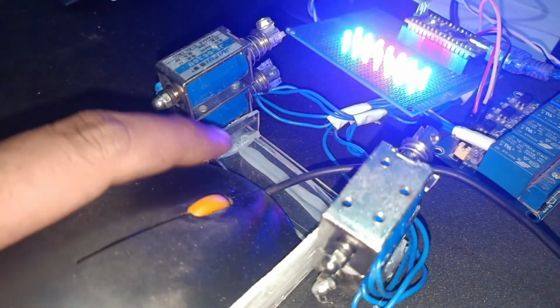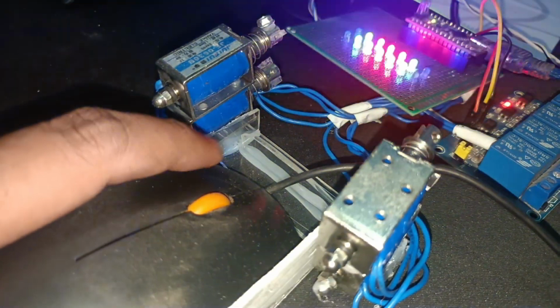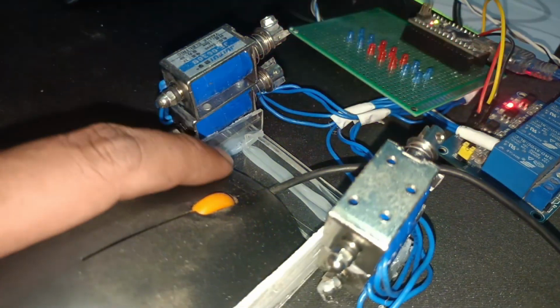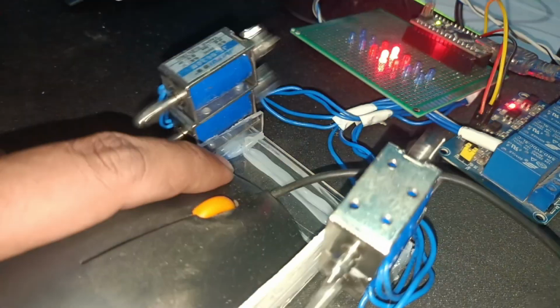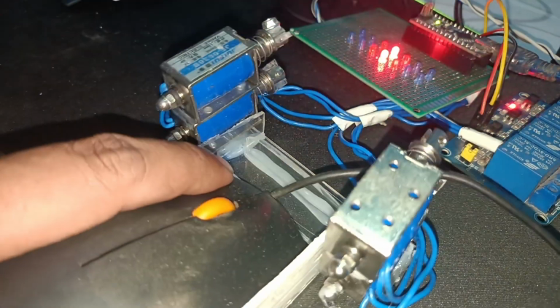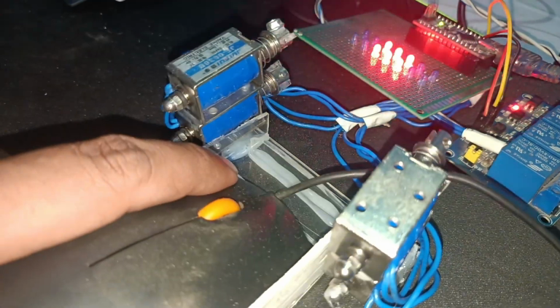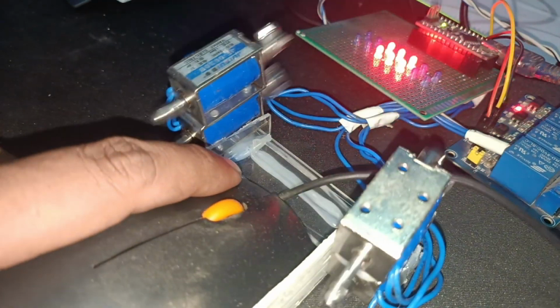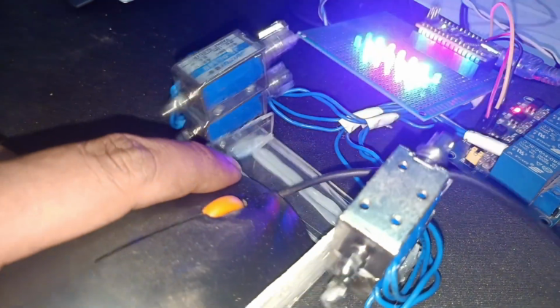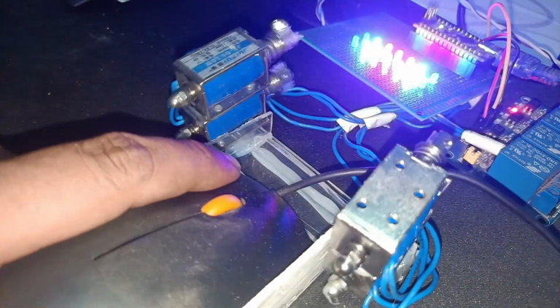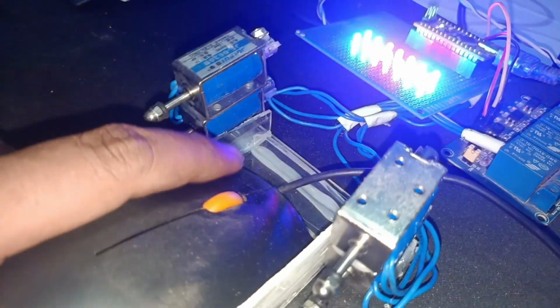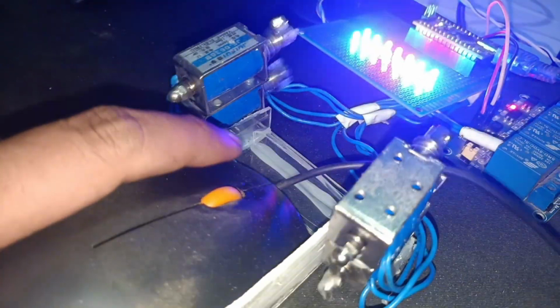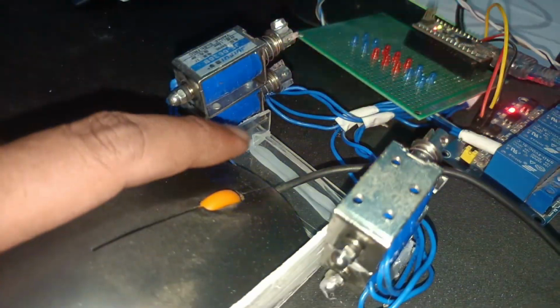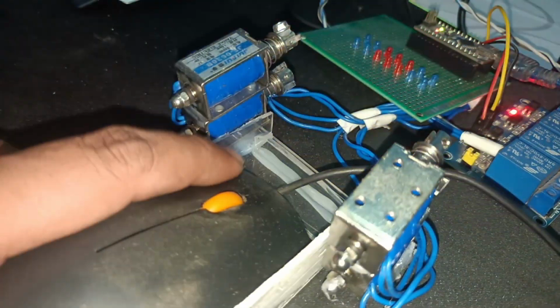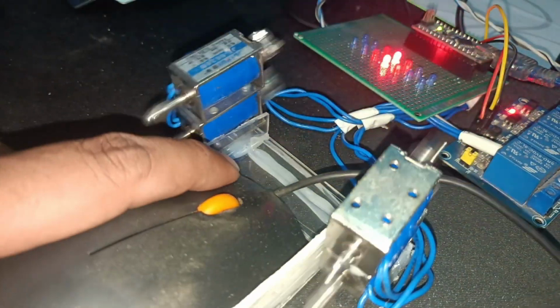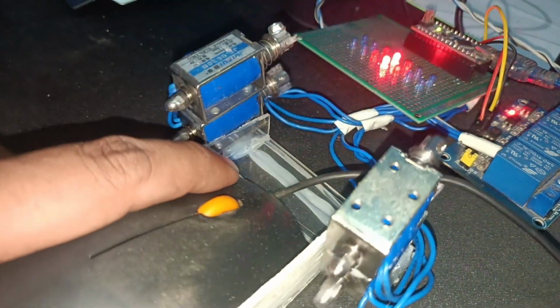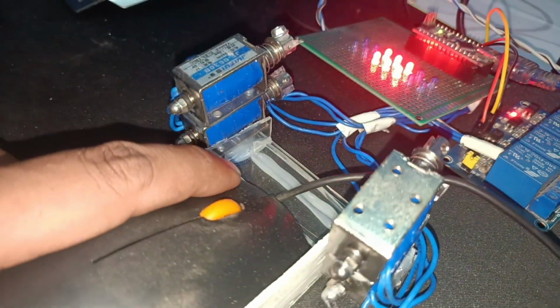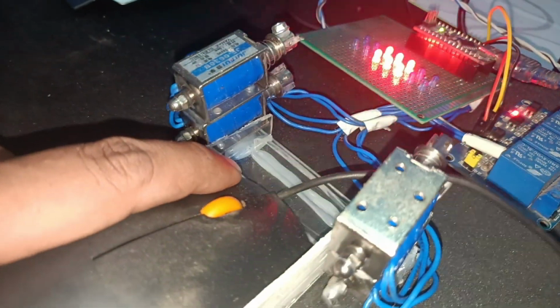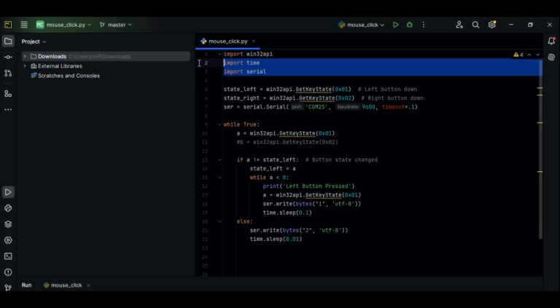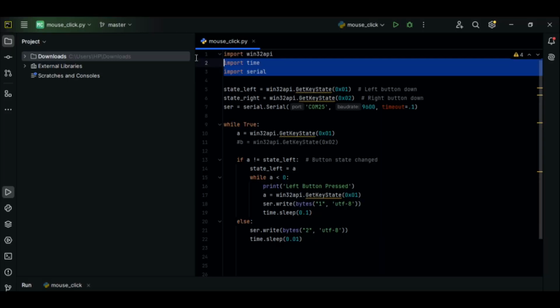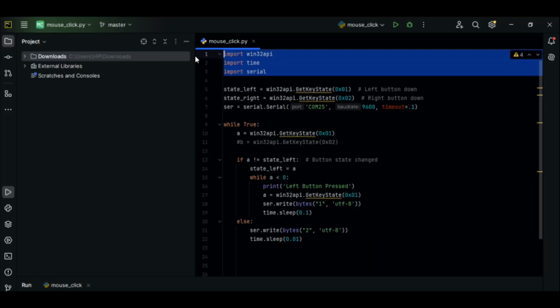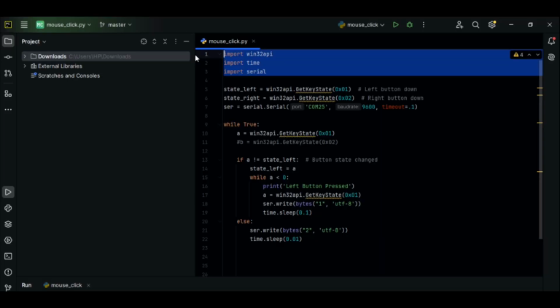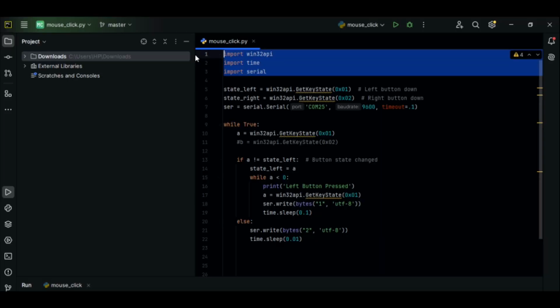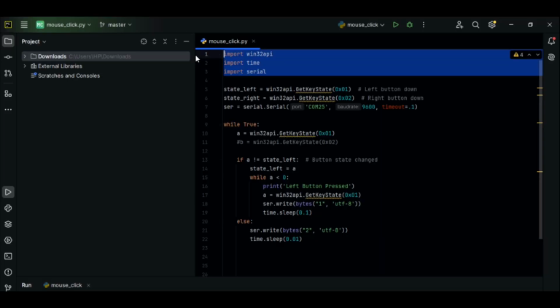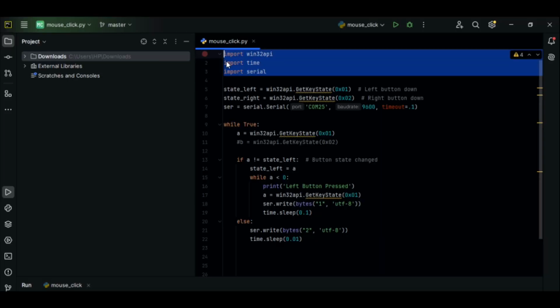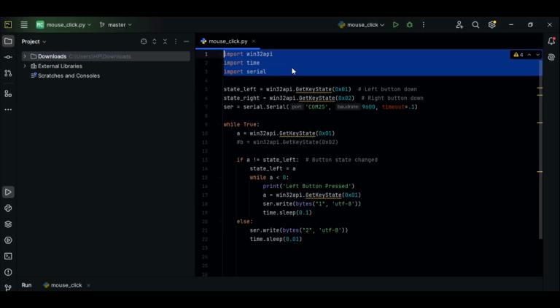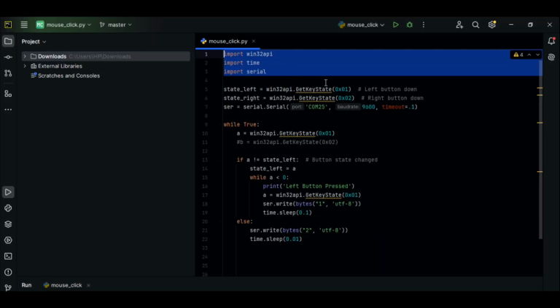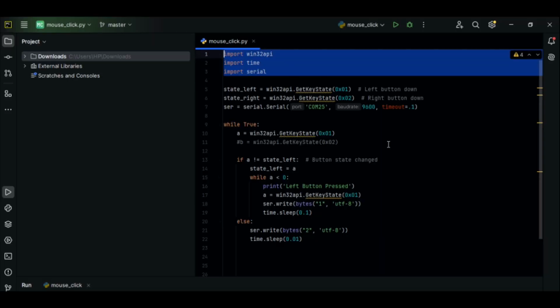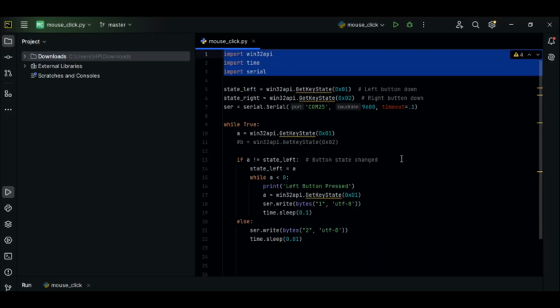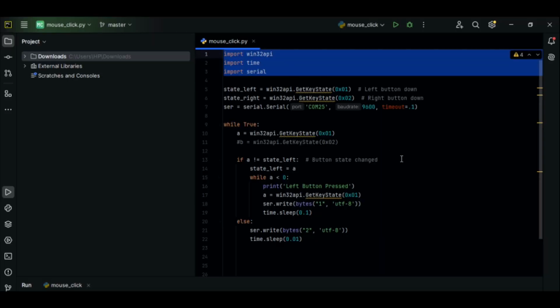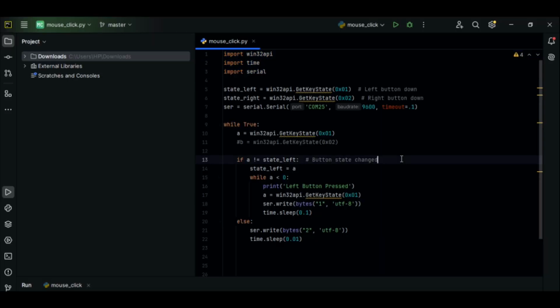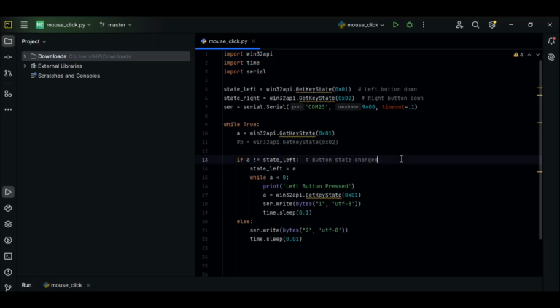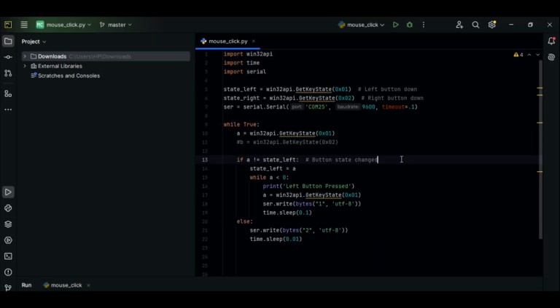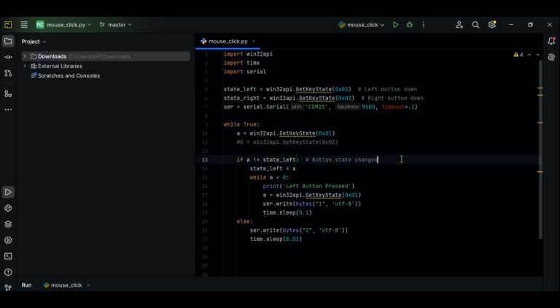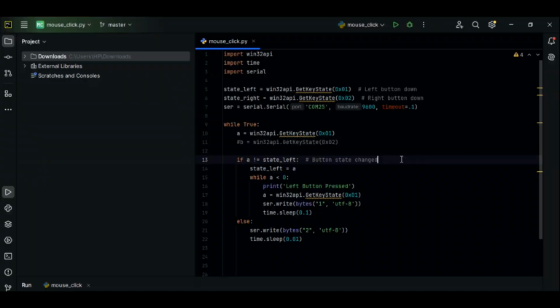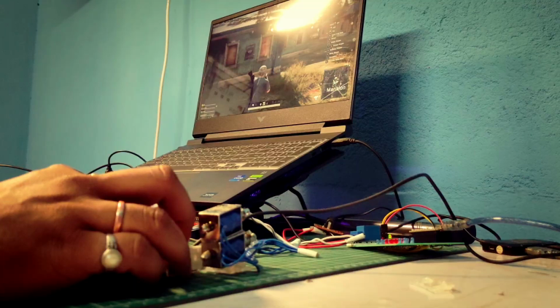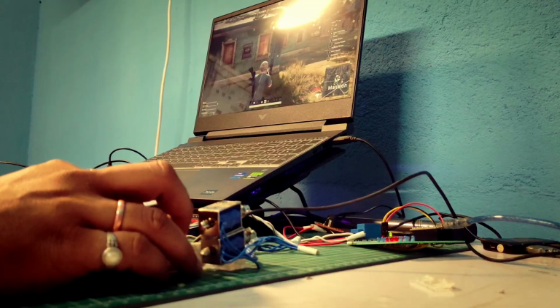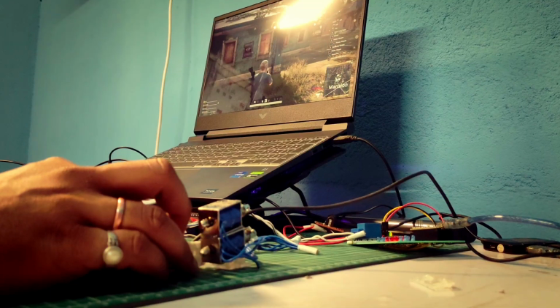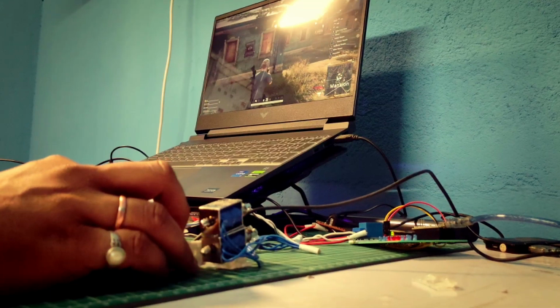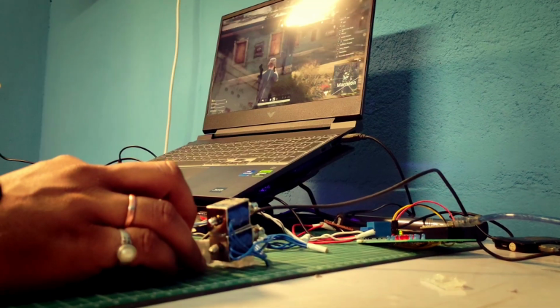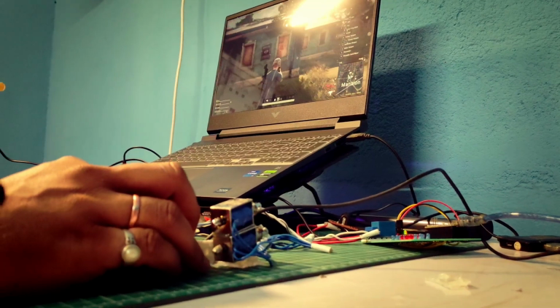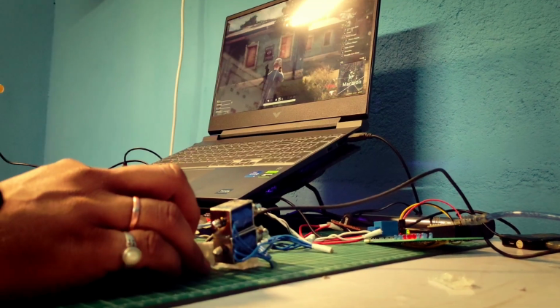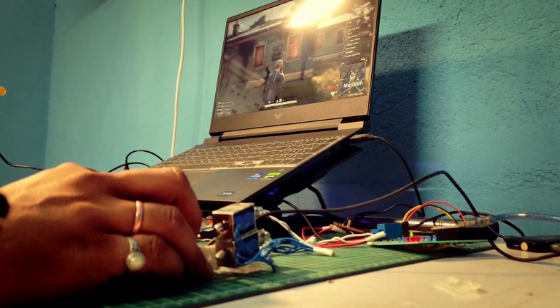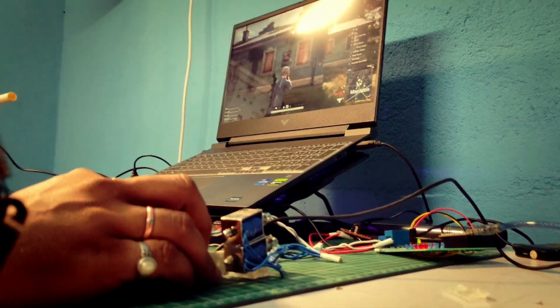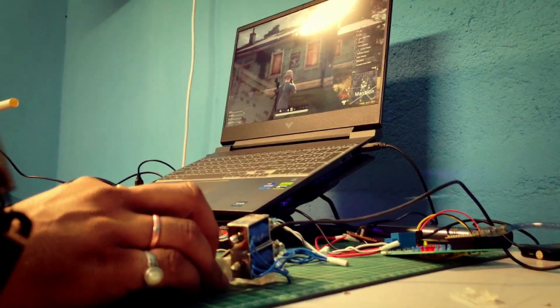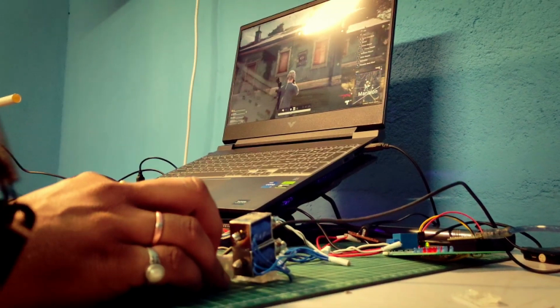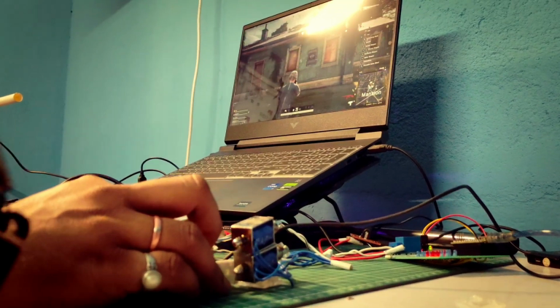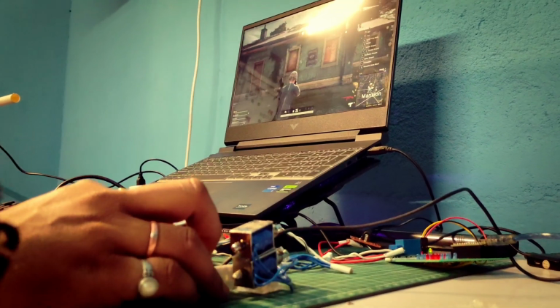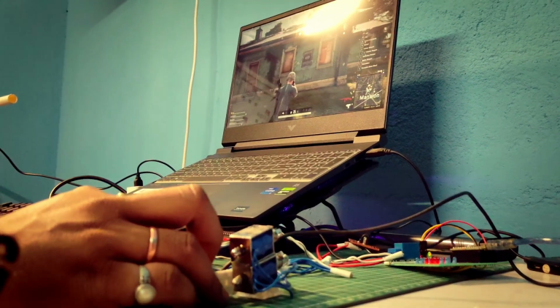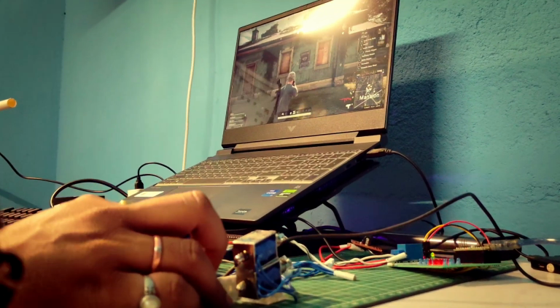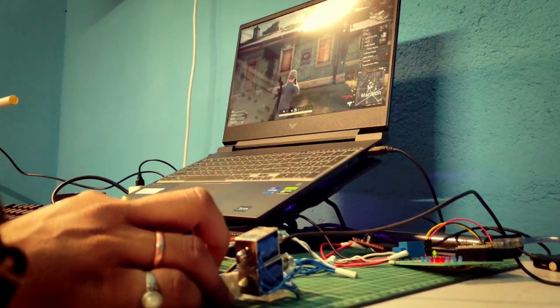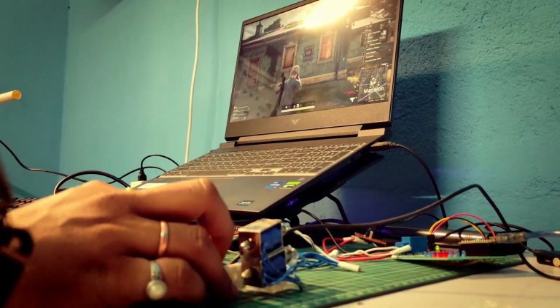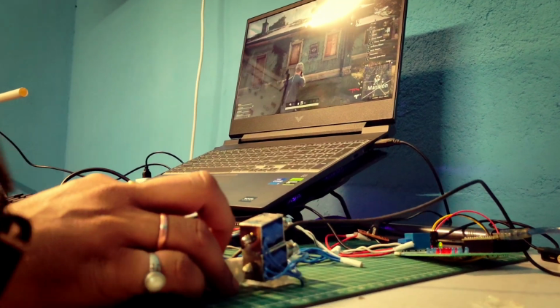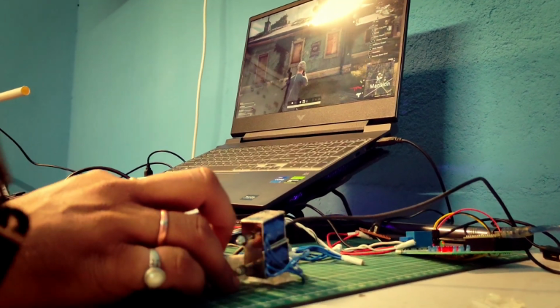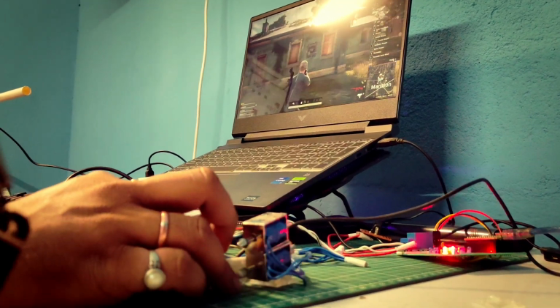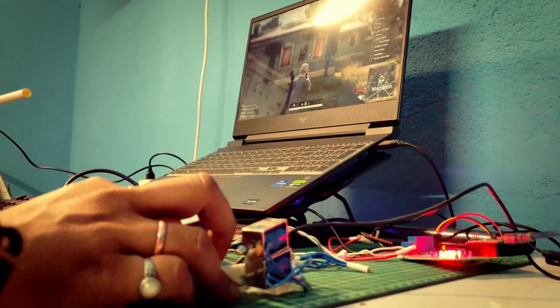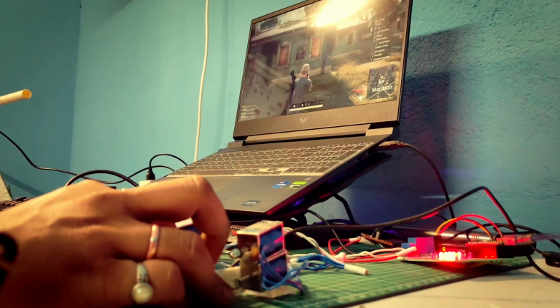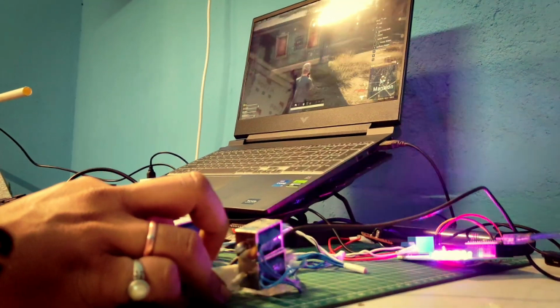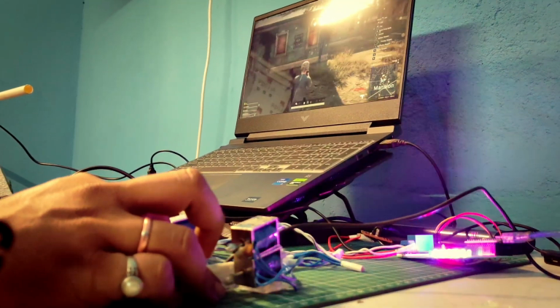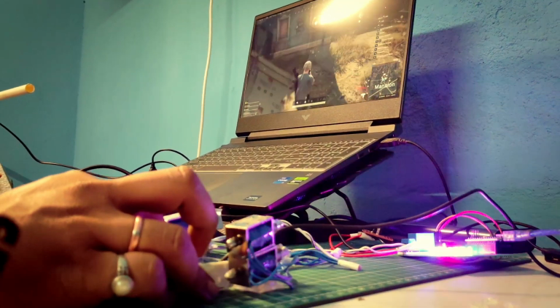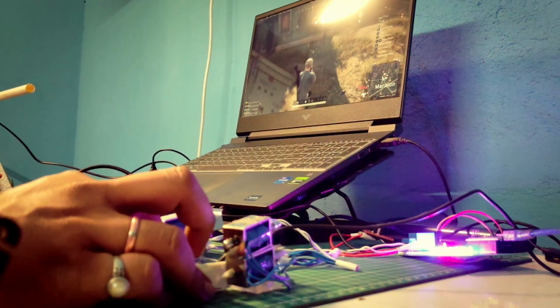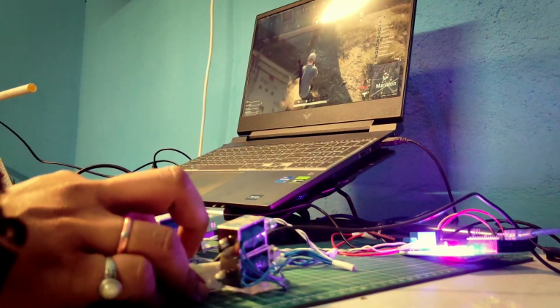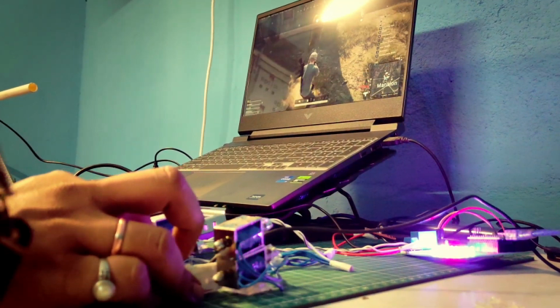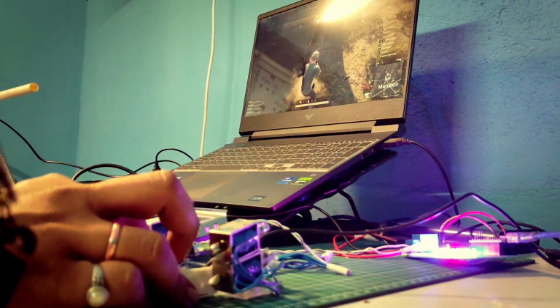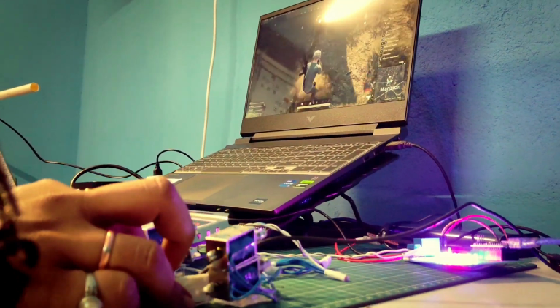Alright, moment of truth — let's test this in a real FPS game.